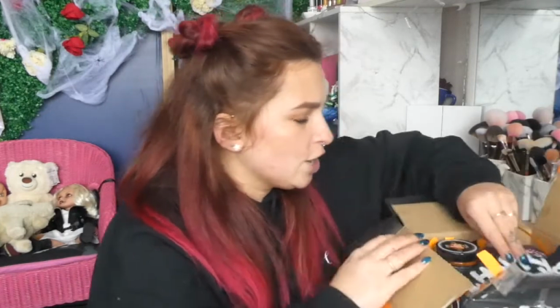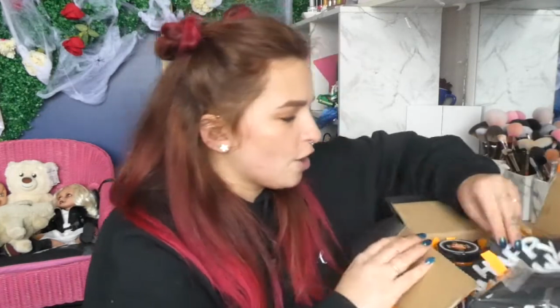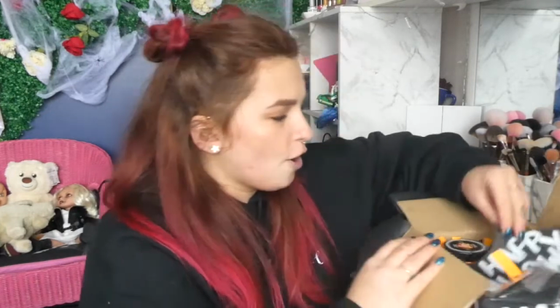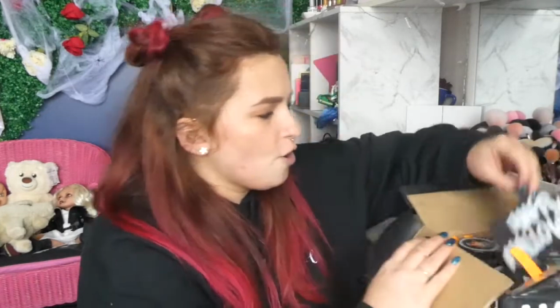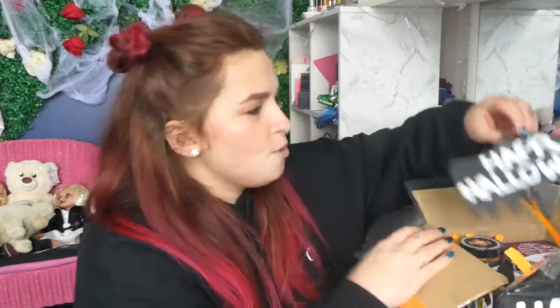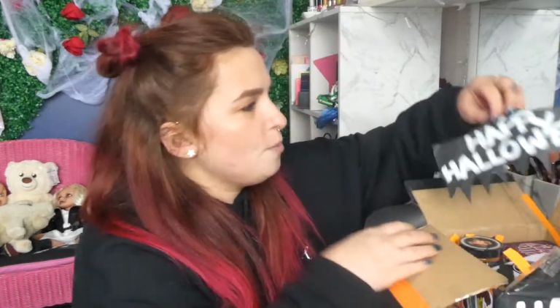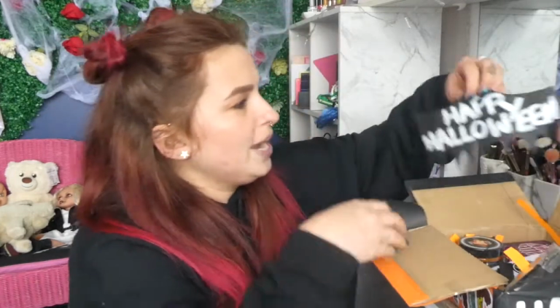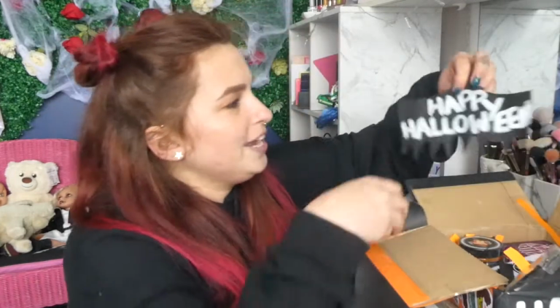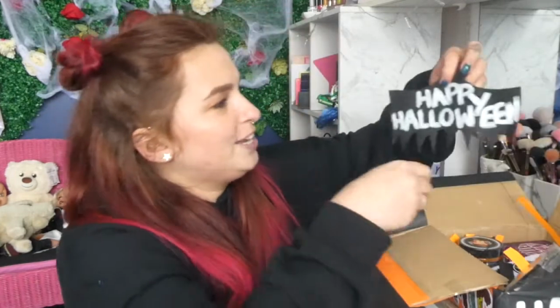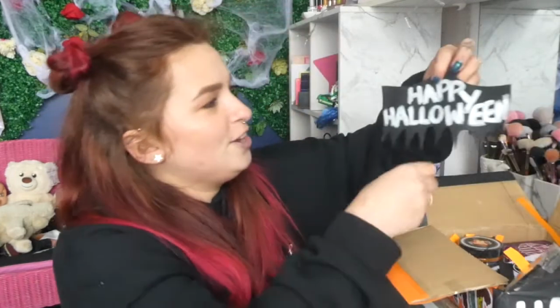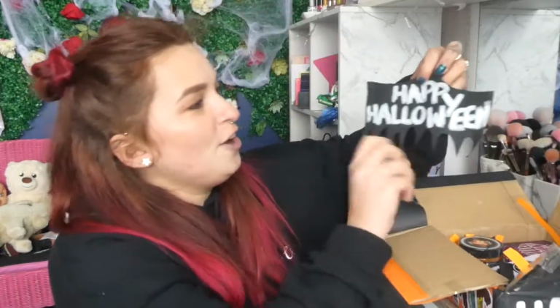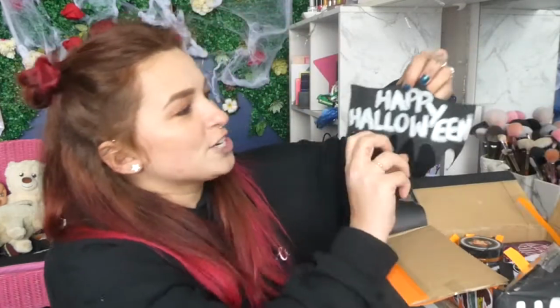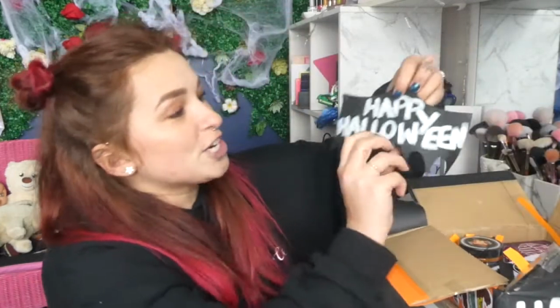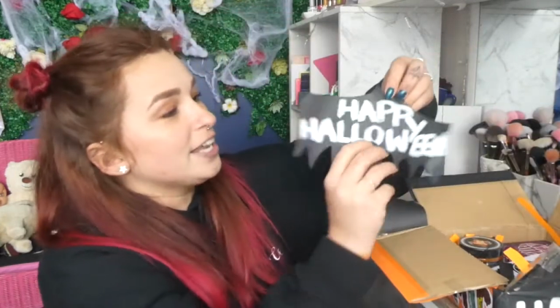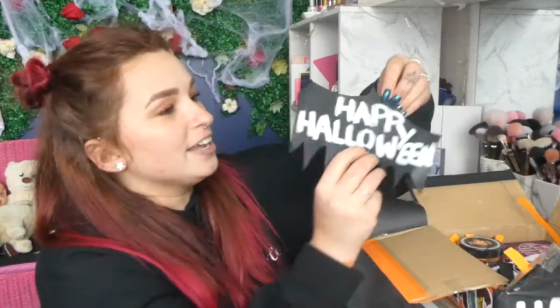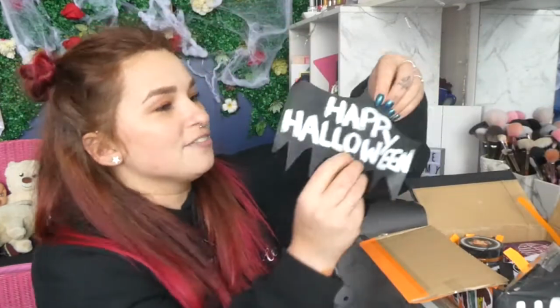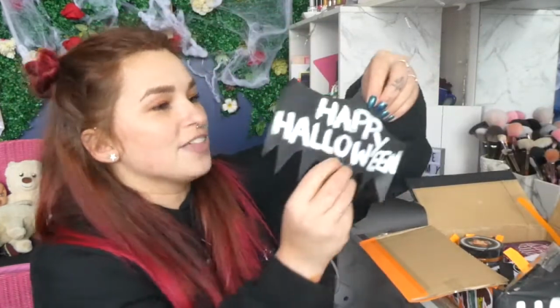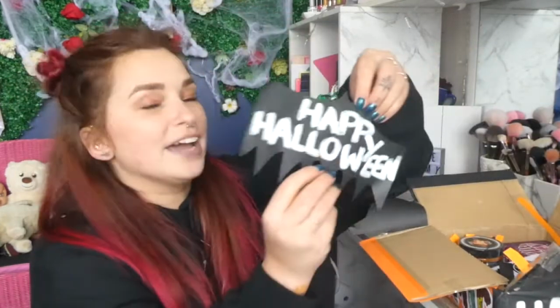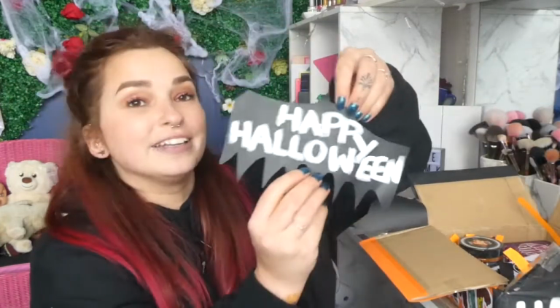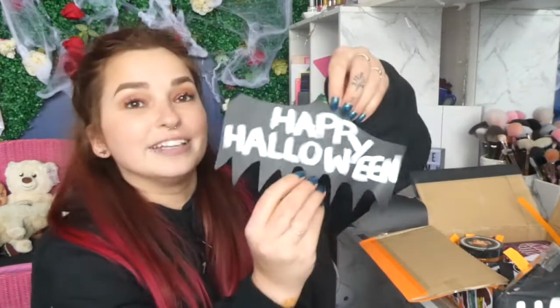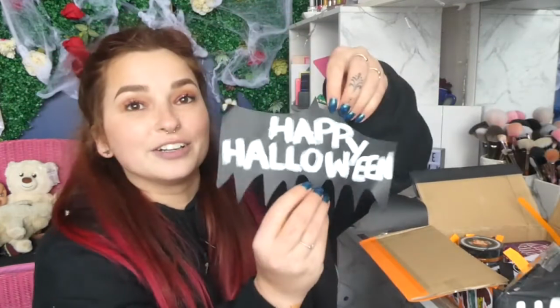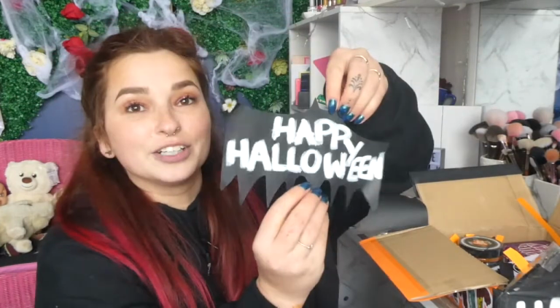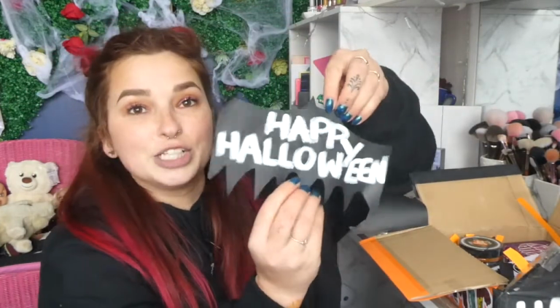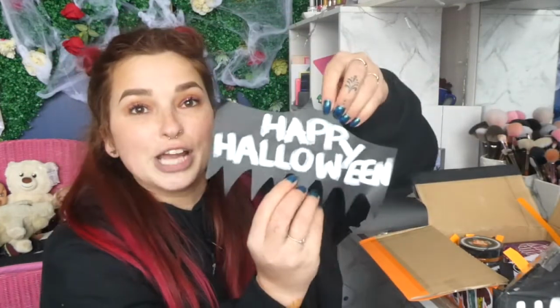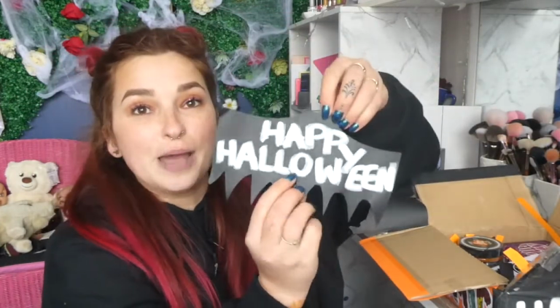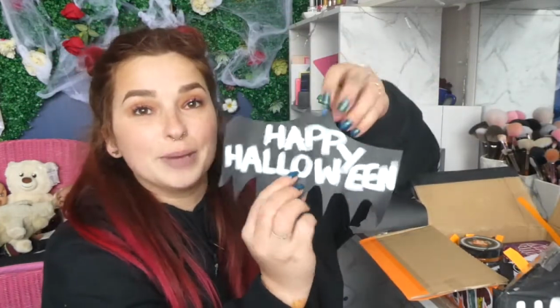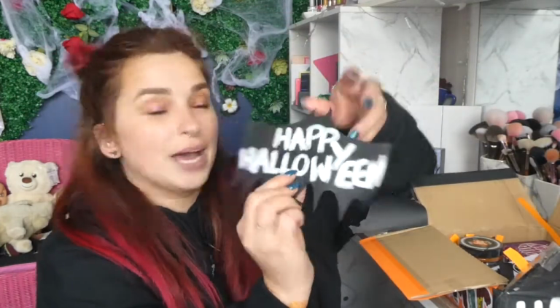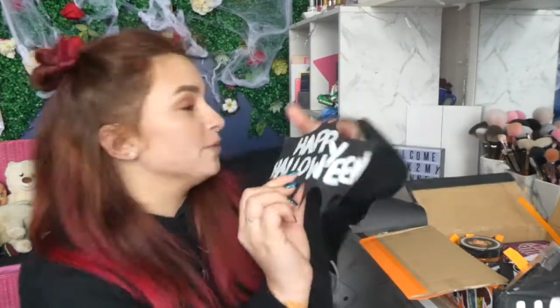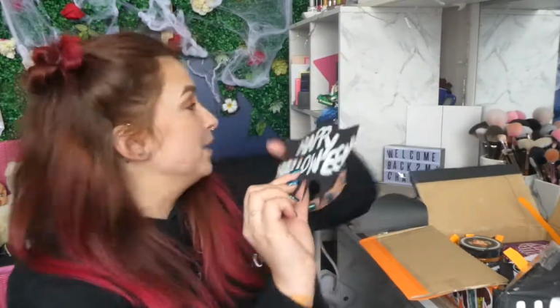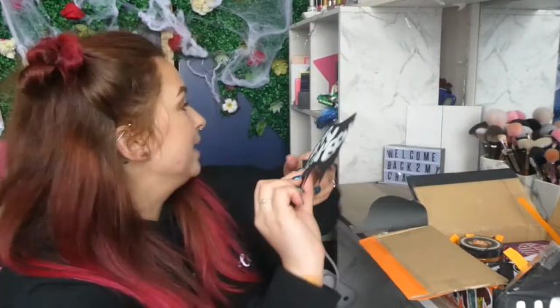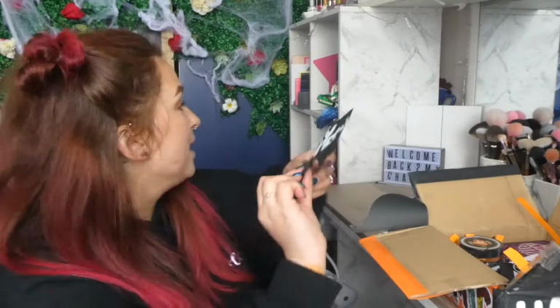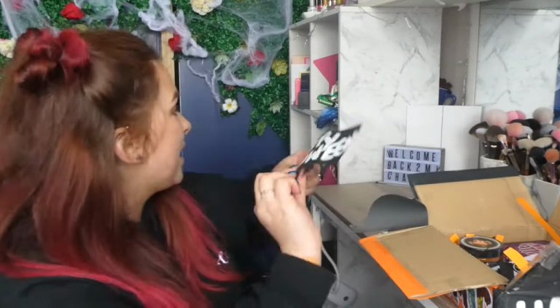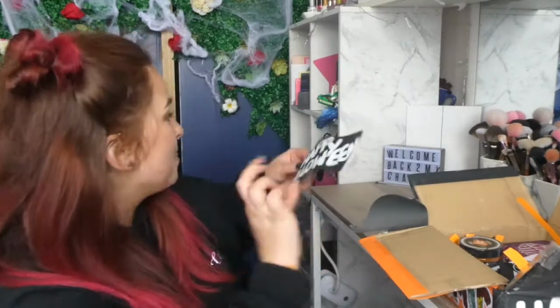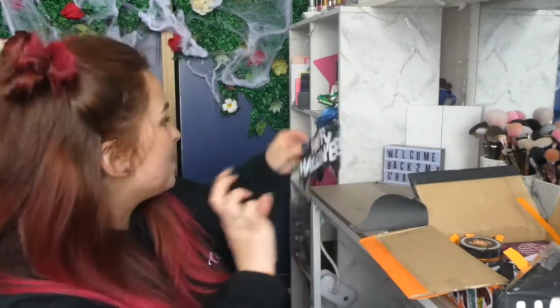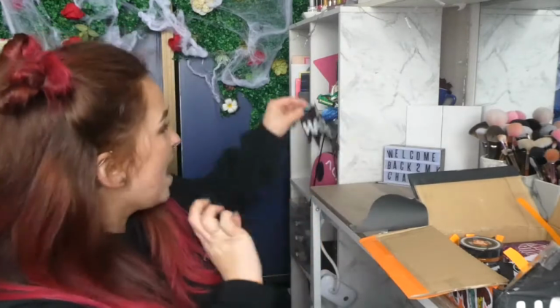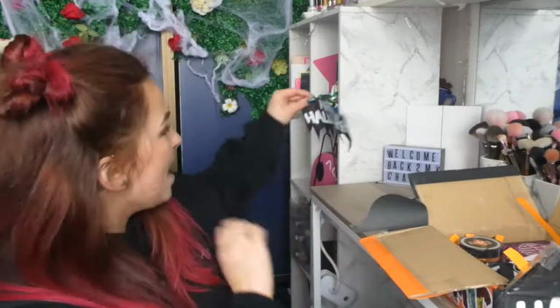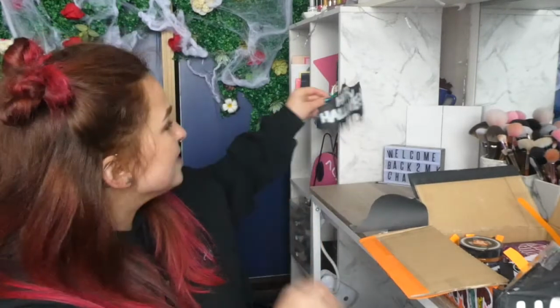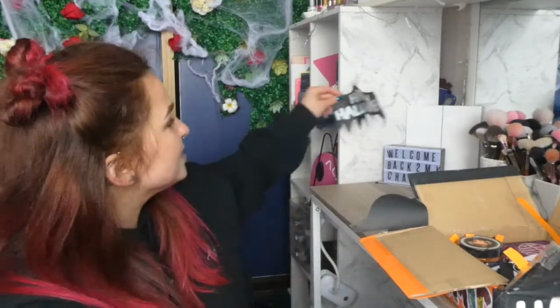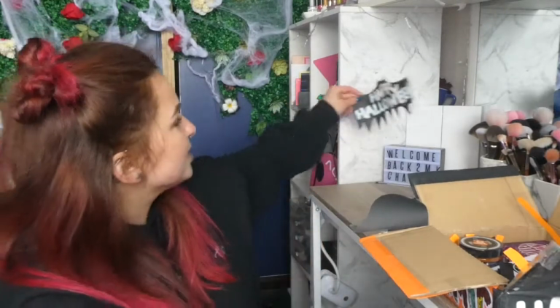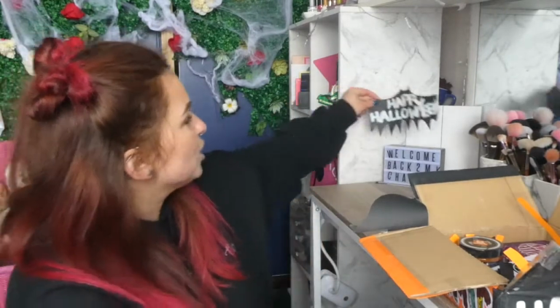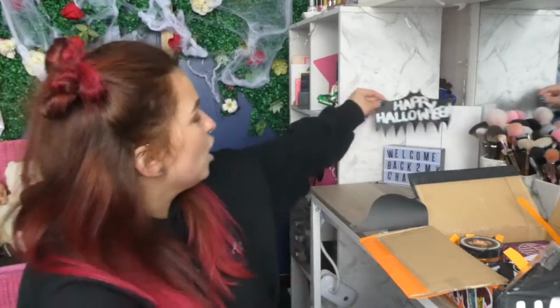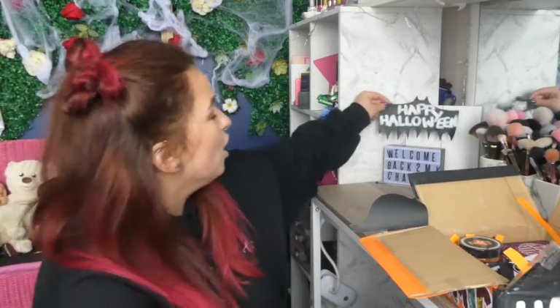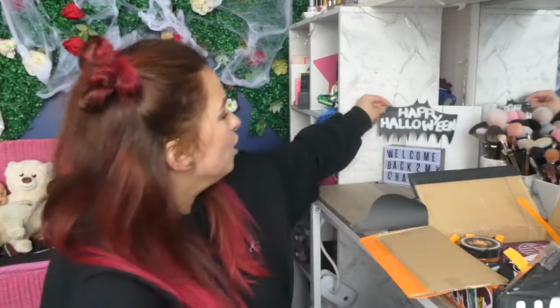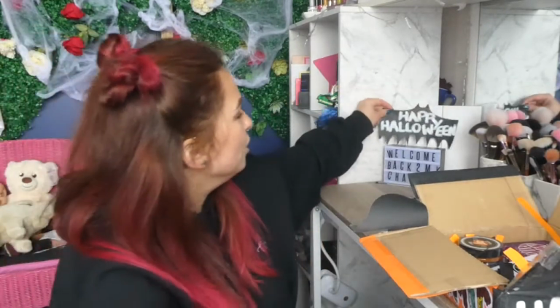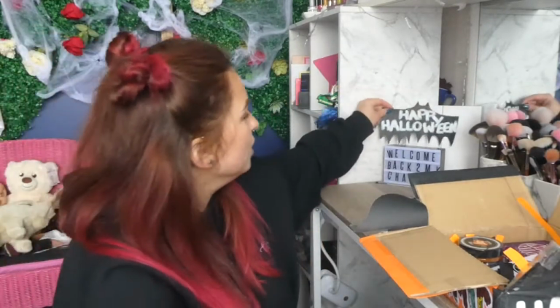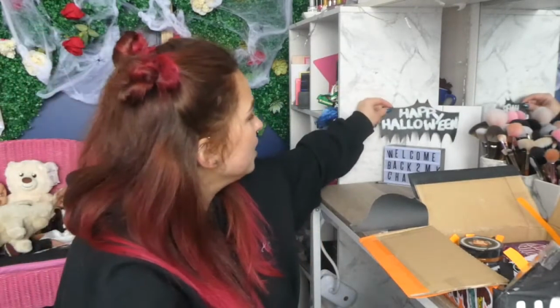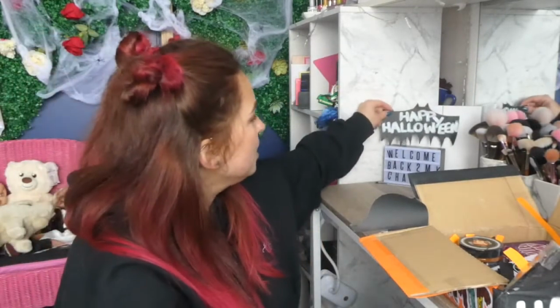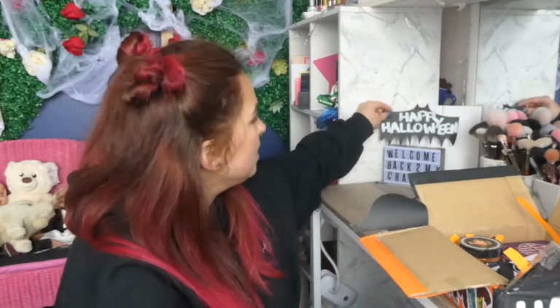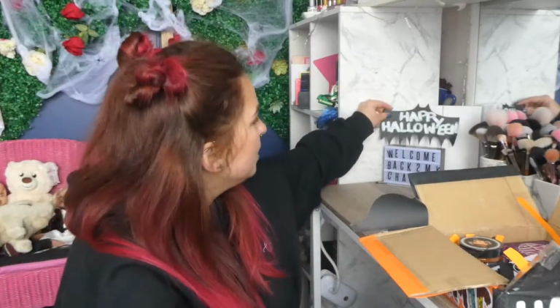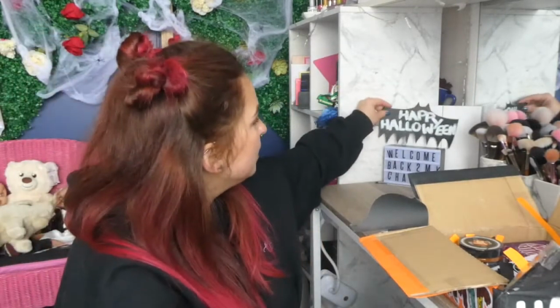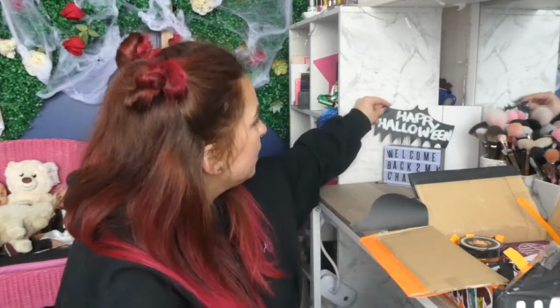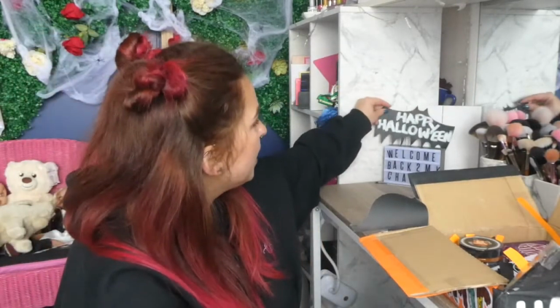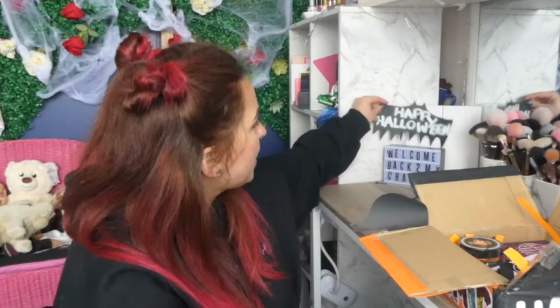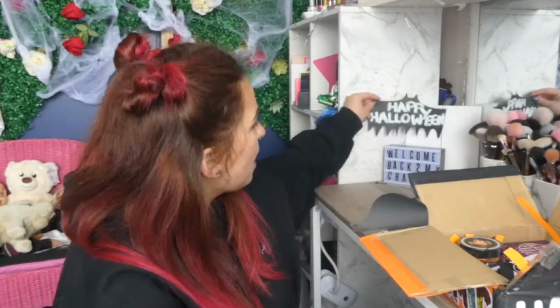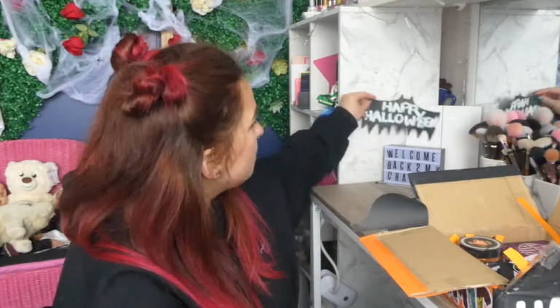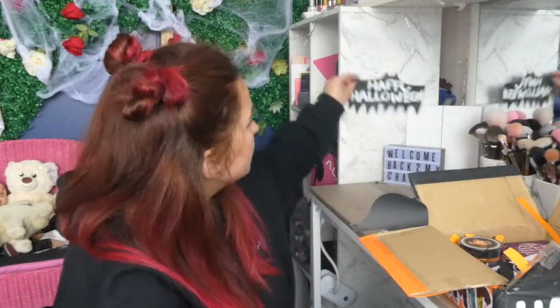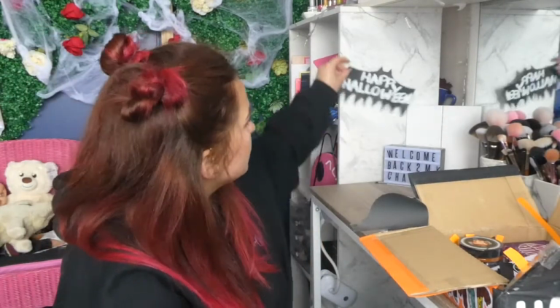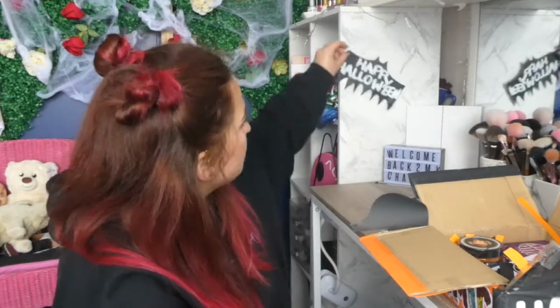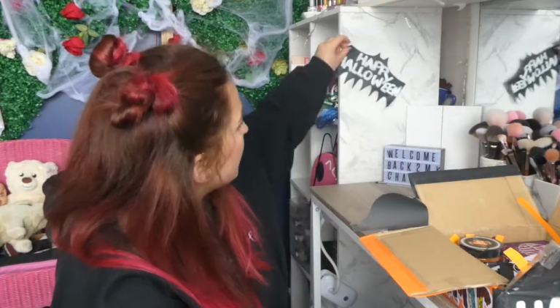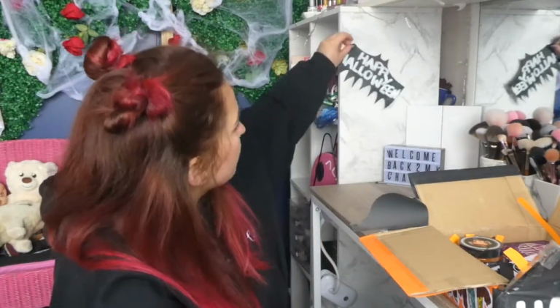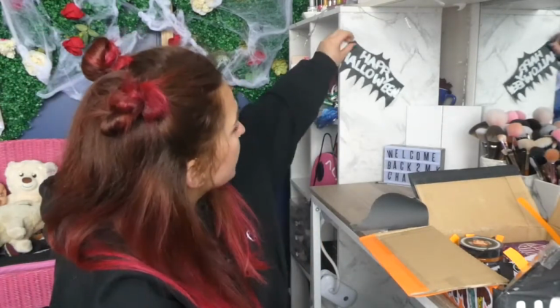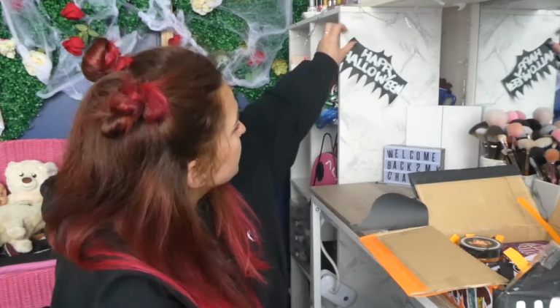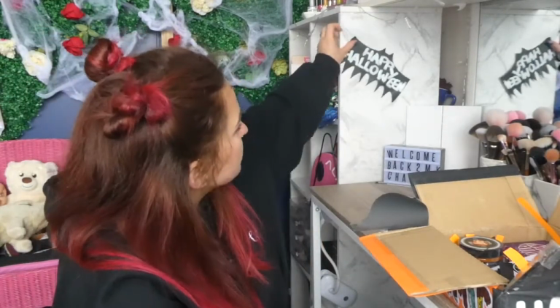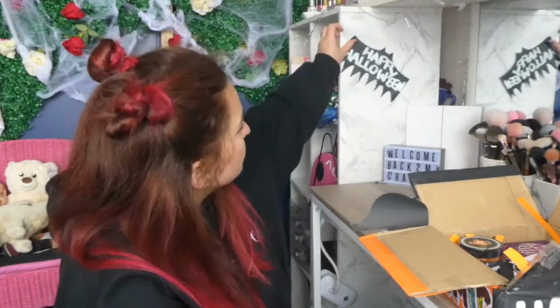Oh my gosh, I love that! Little 'Happy Halloween' — that has to go up in the background somewhere. I need it!